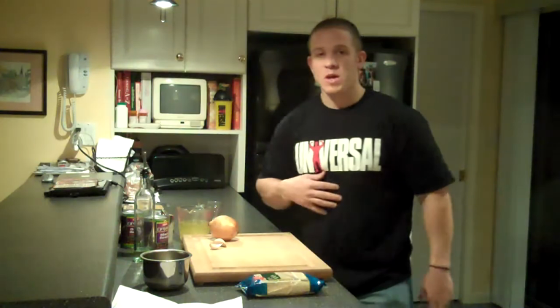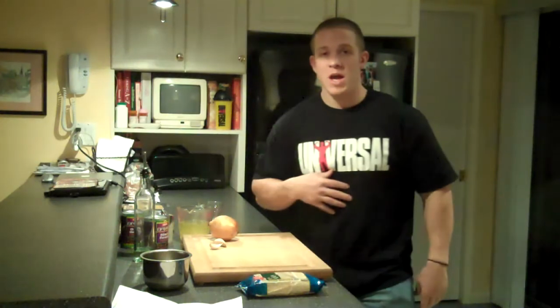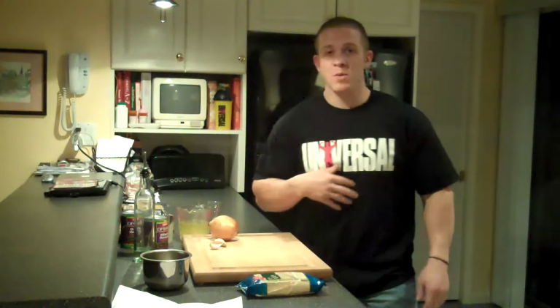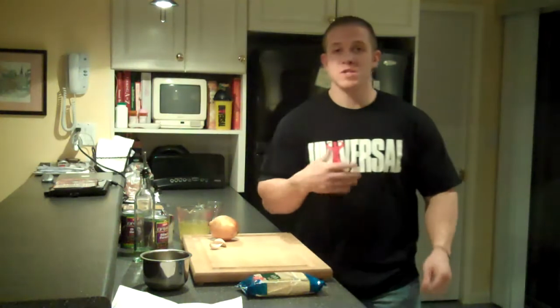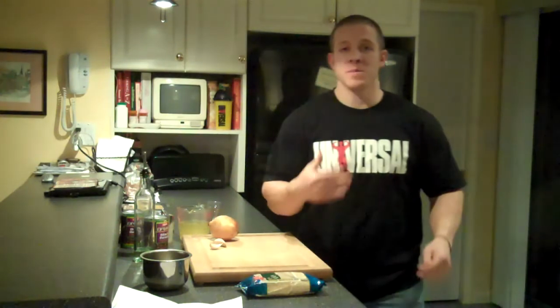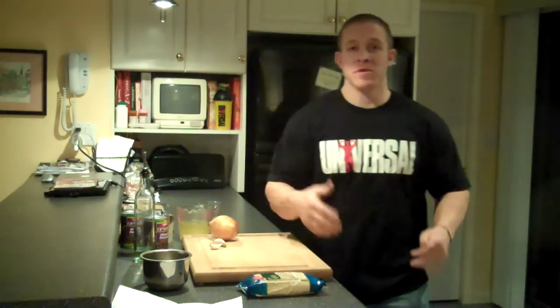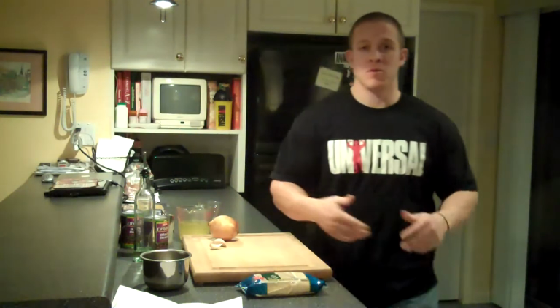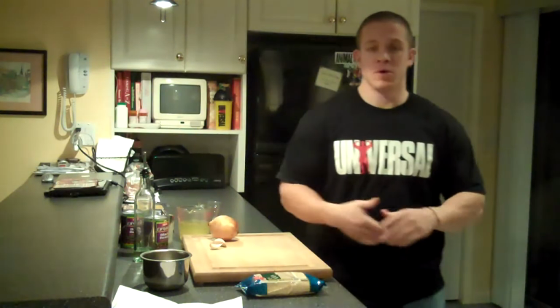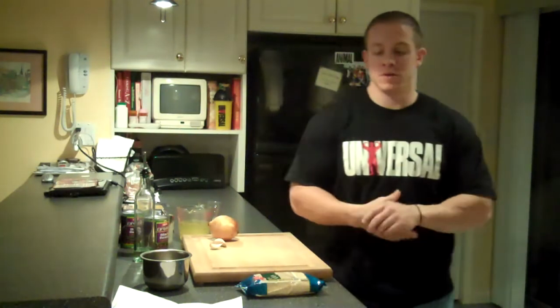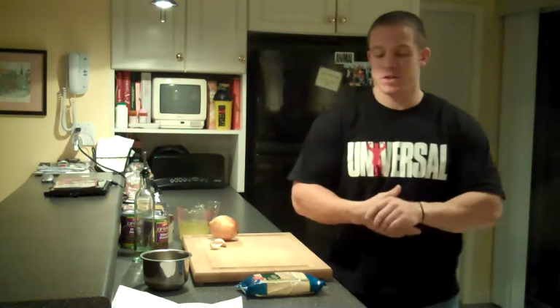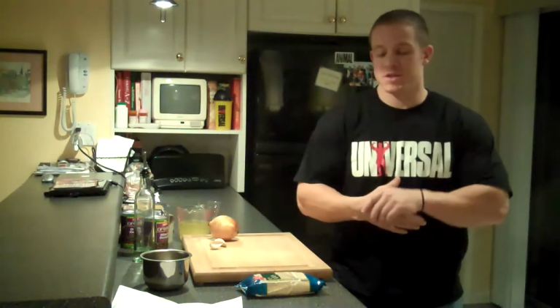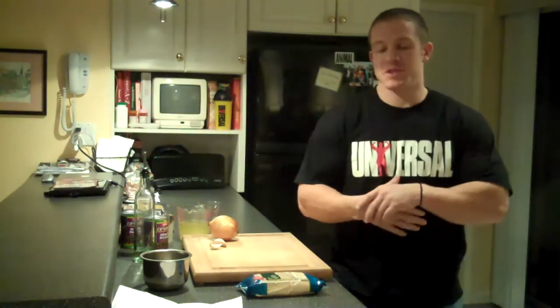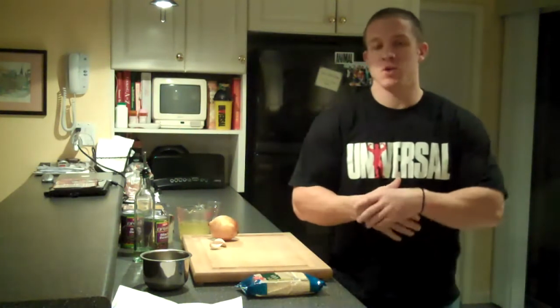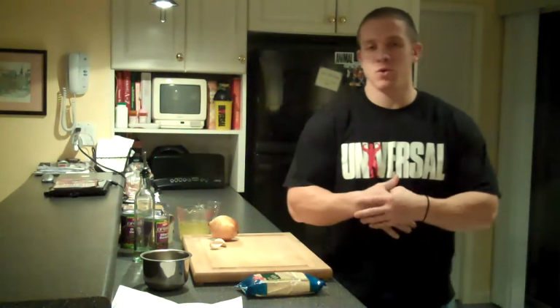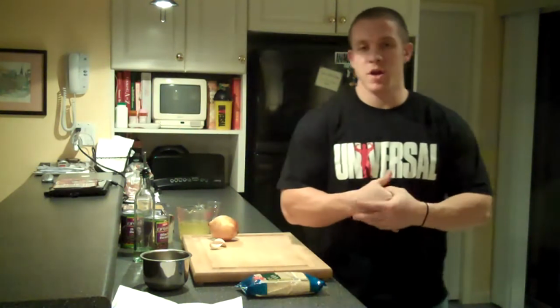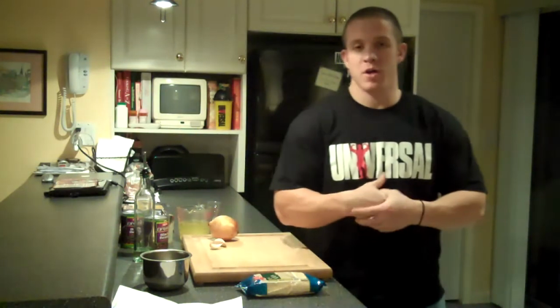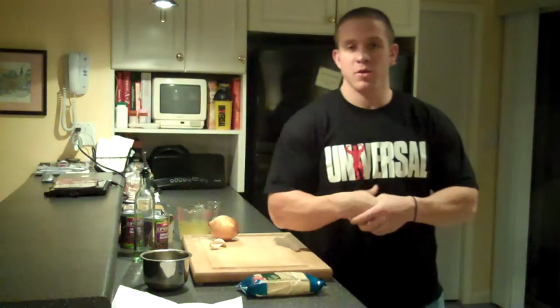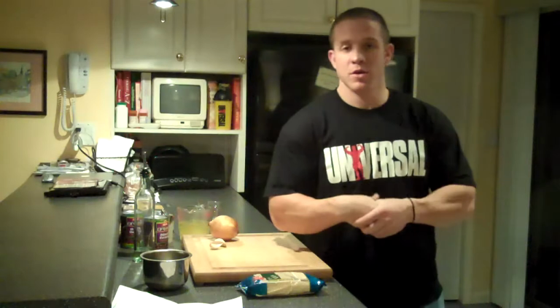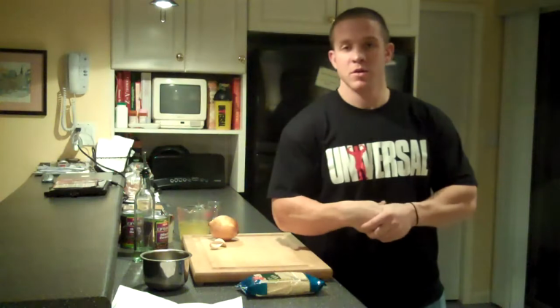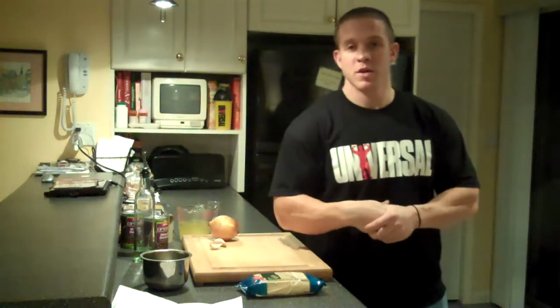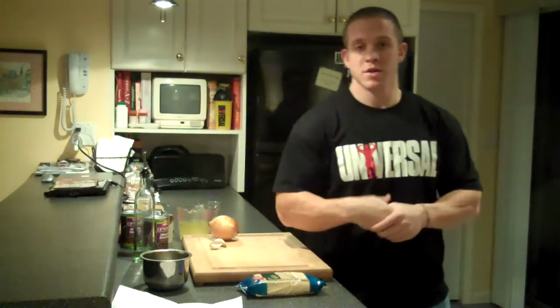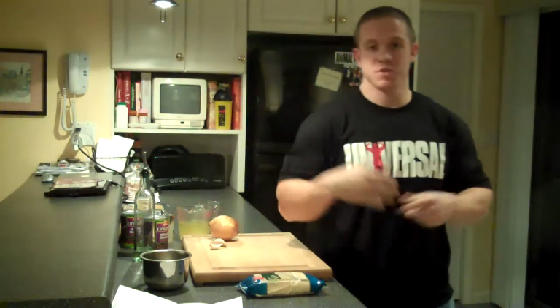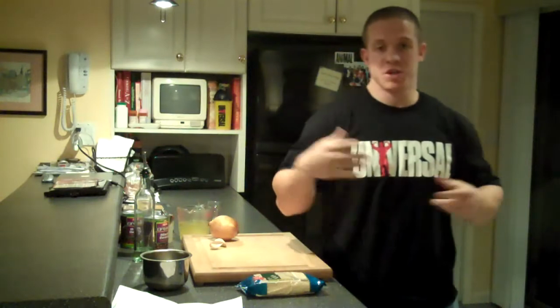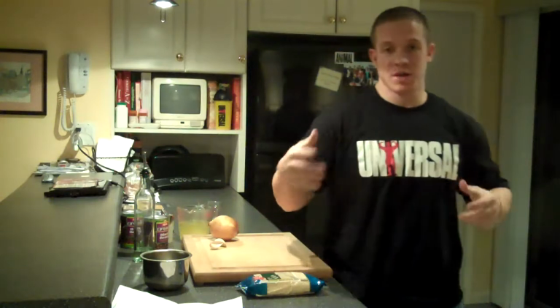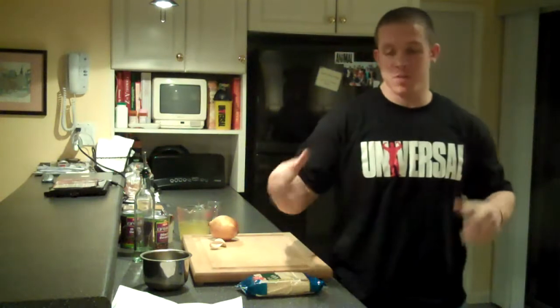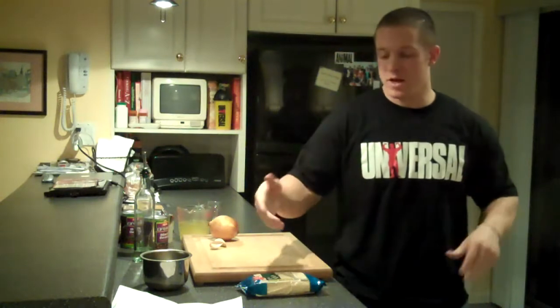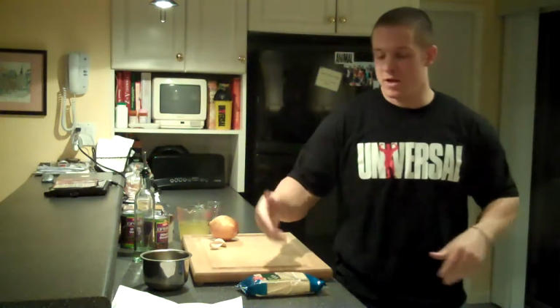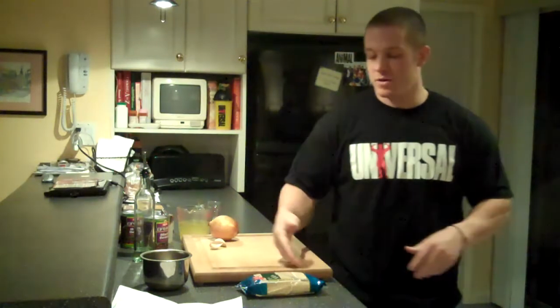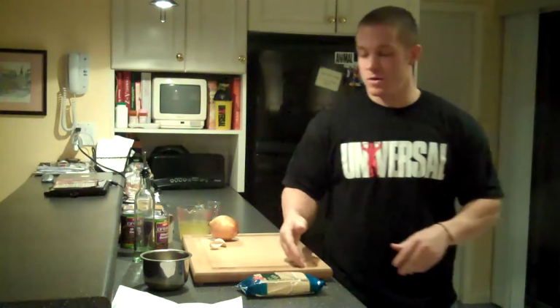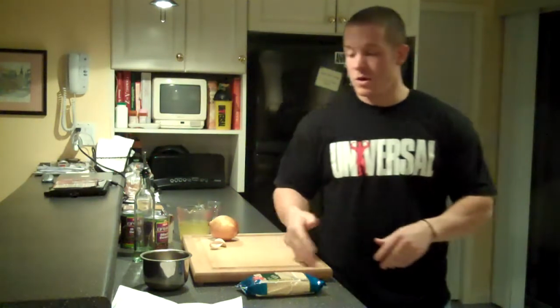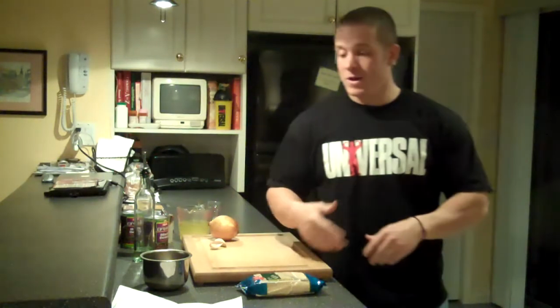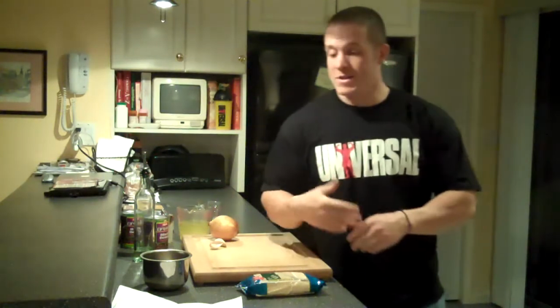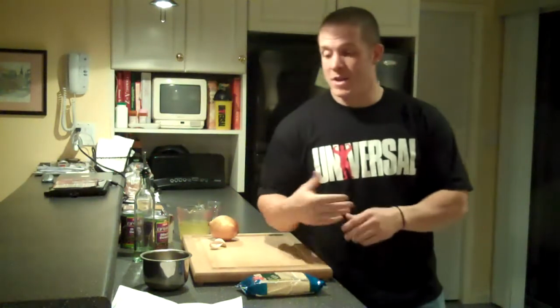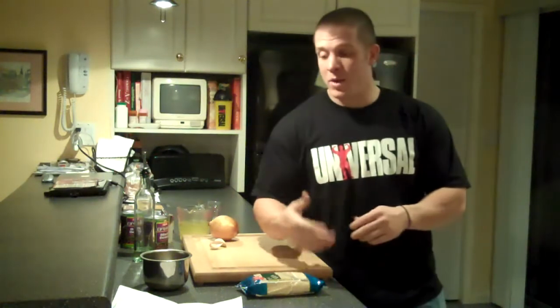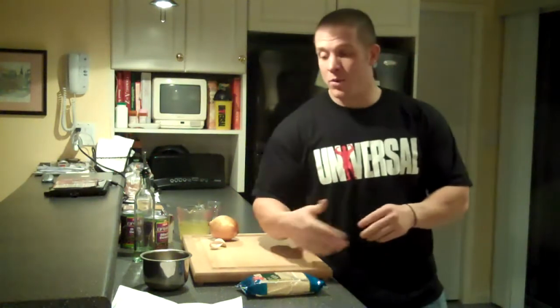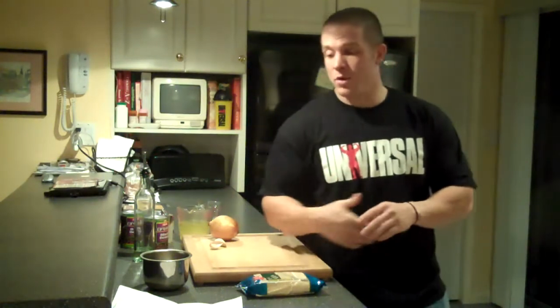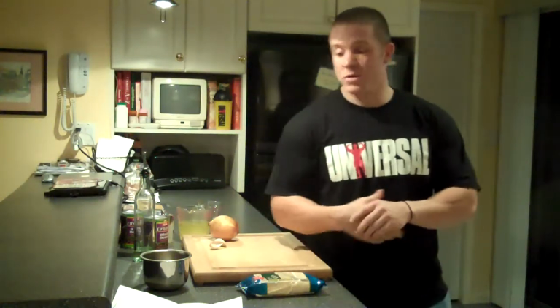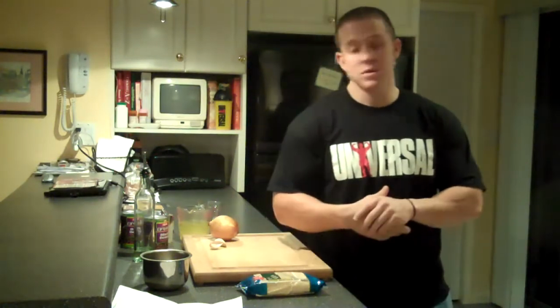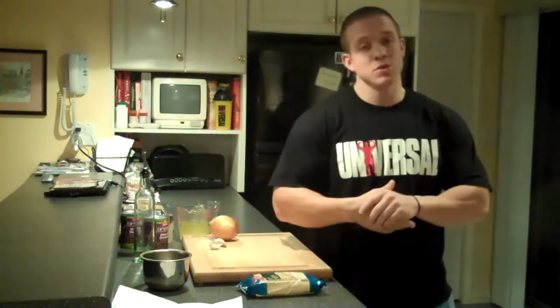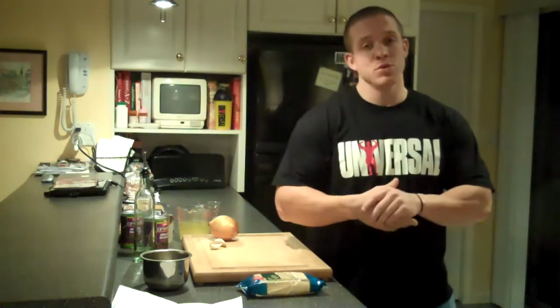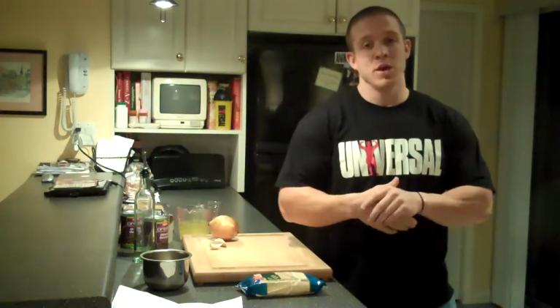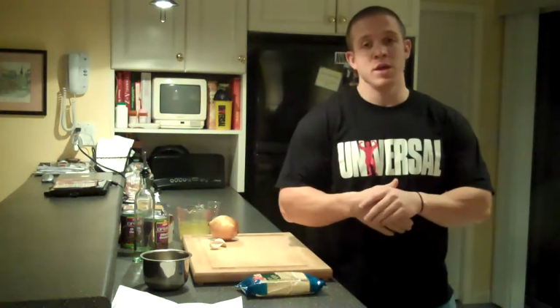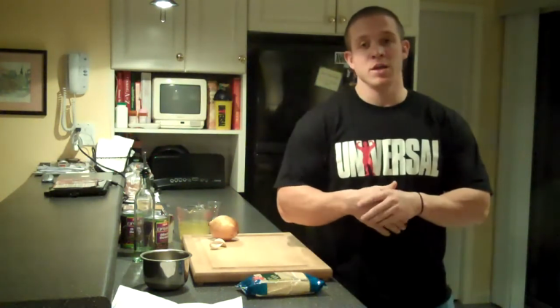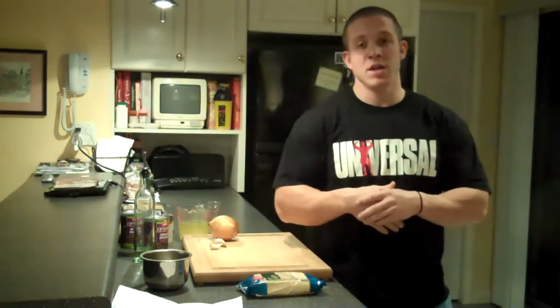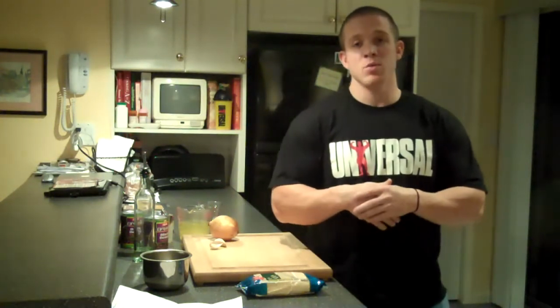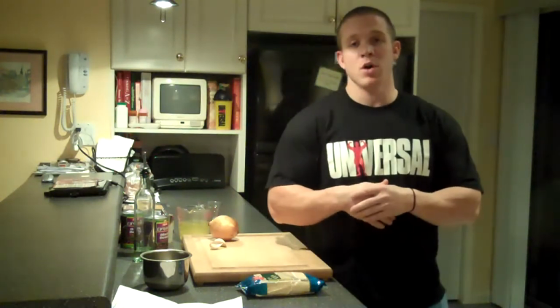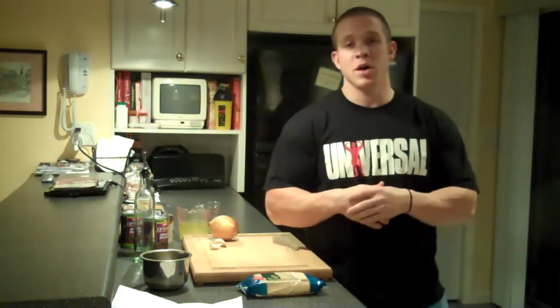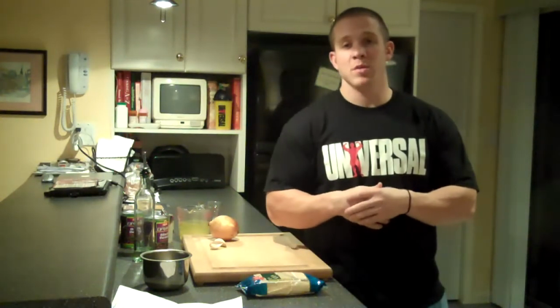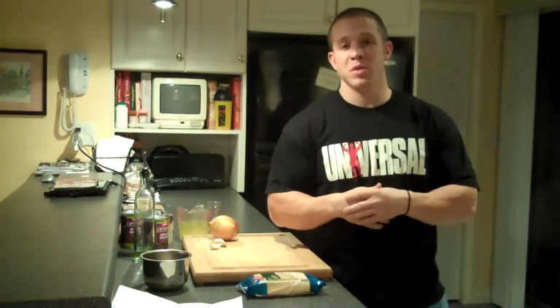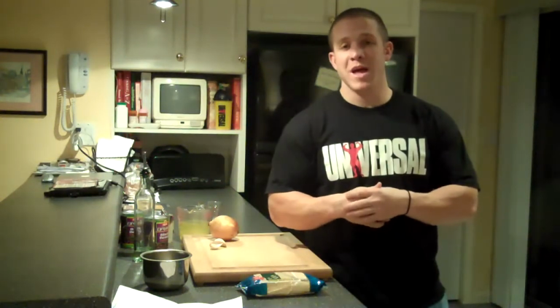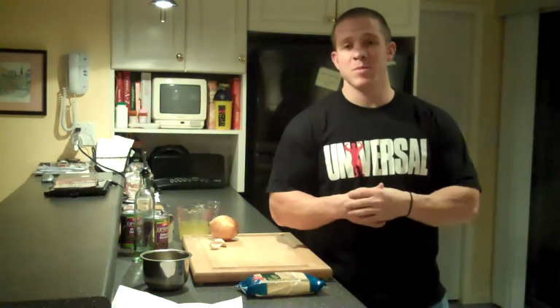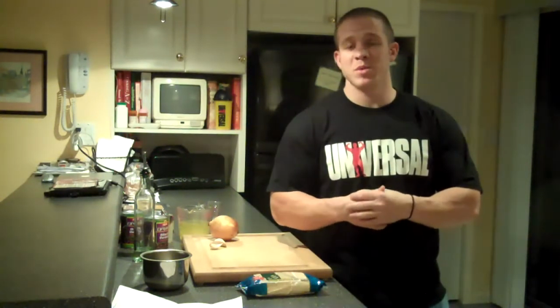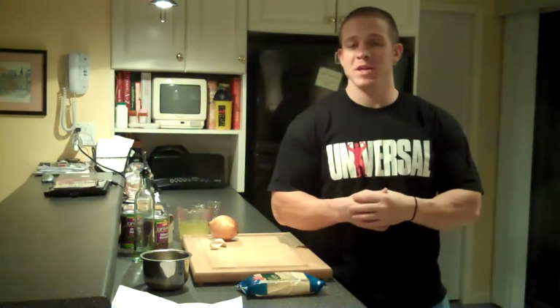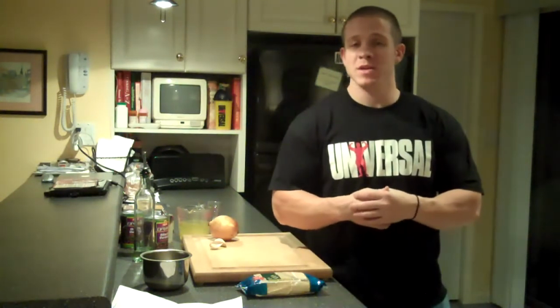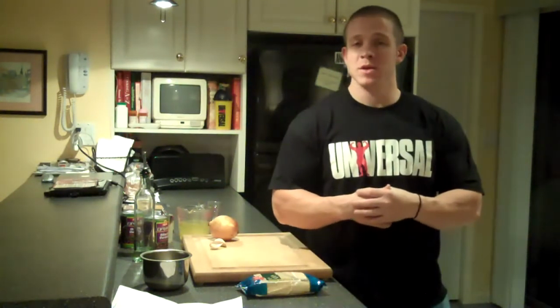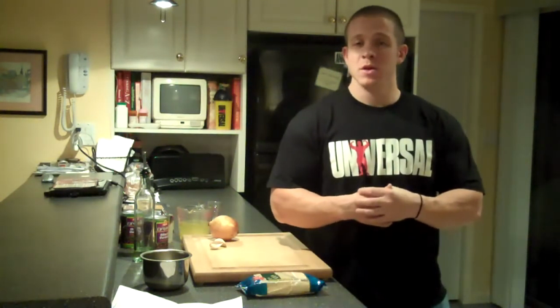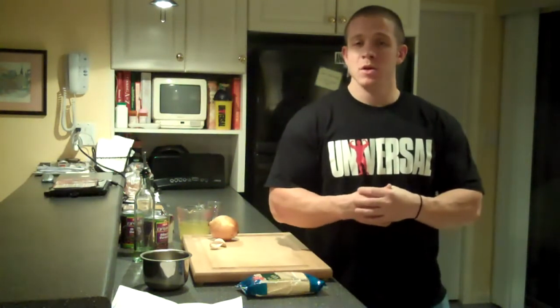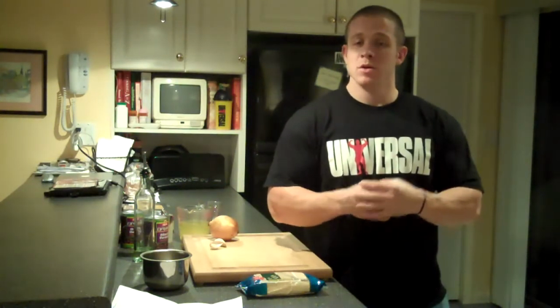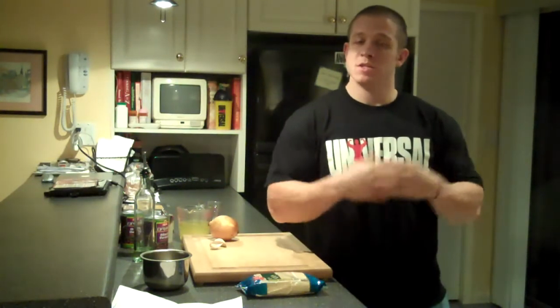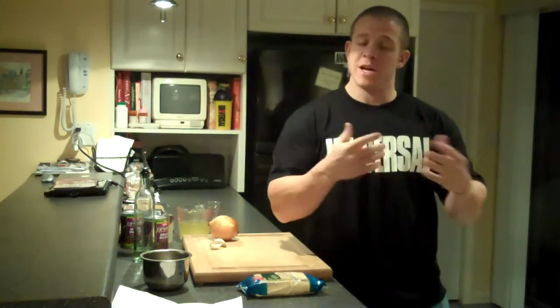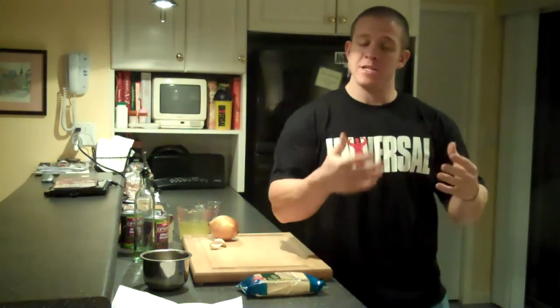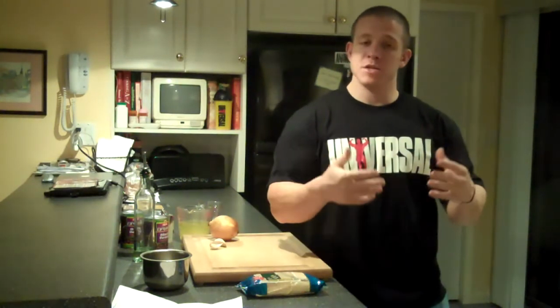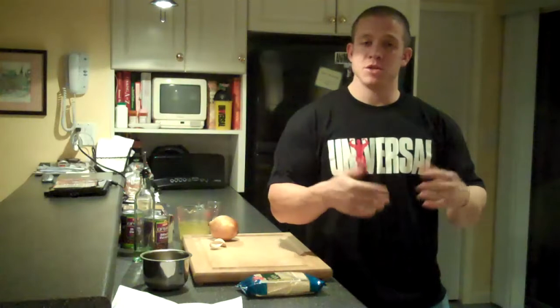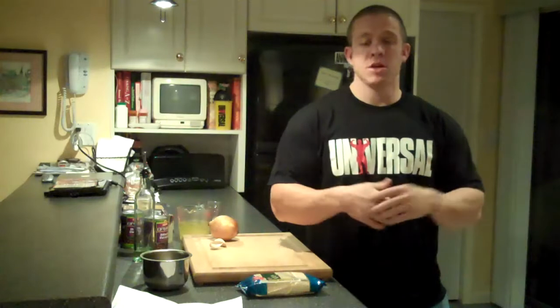Hey, what's up everyone? This is C Coronado here. Thanks for checking back in. Today we're going to do a quinoa and black bean side dish.